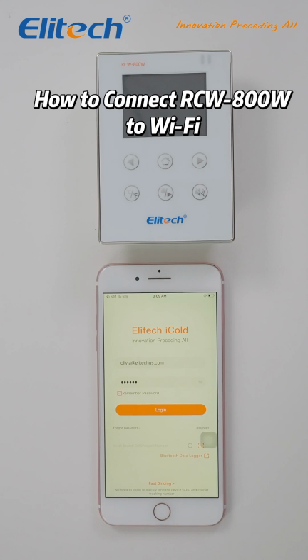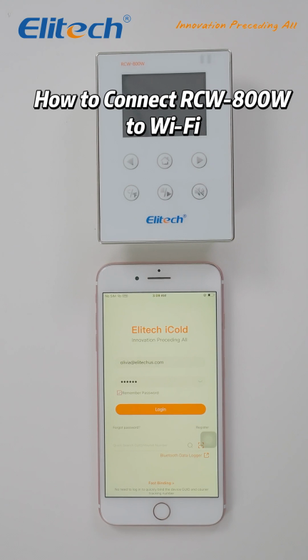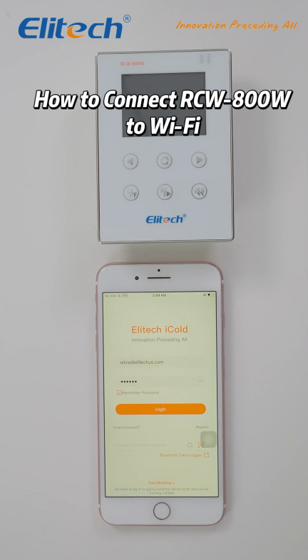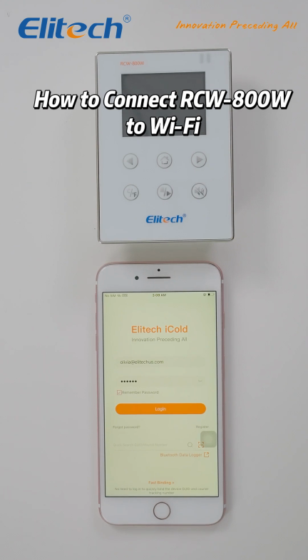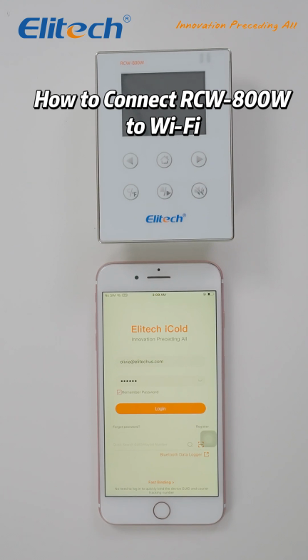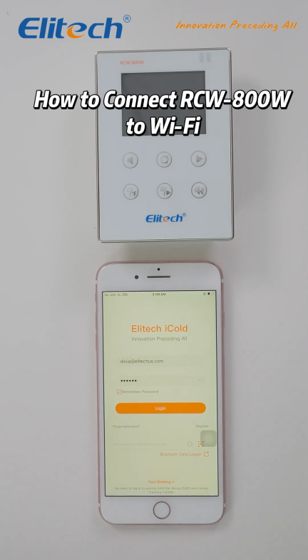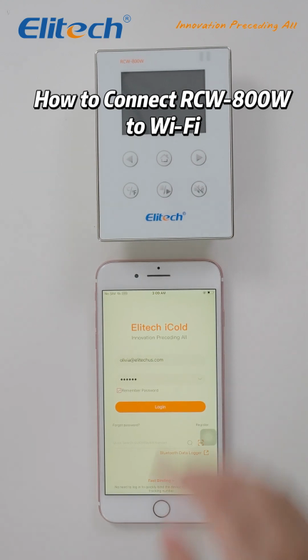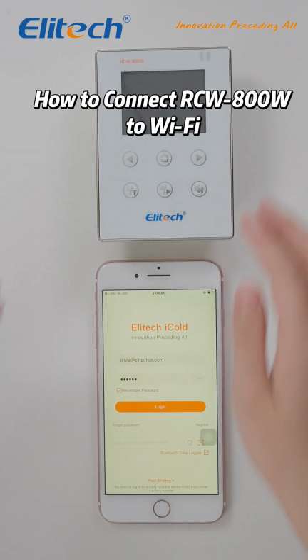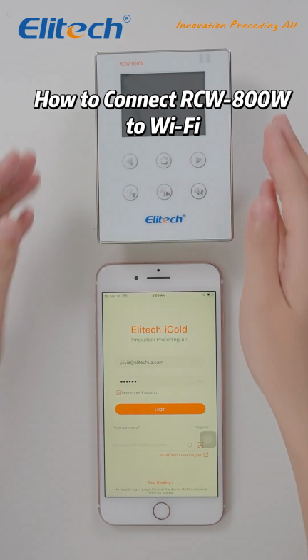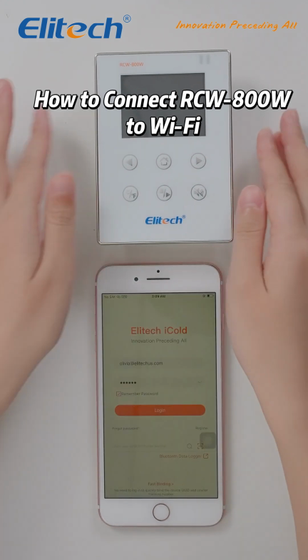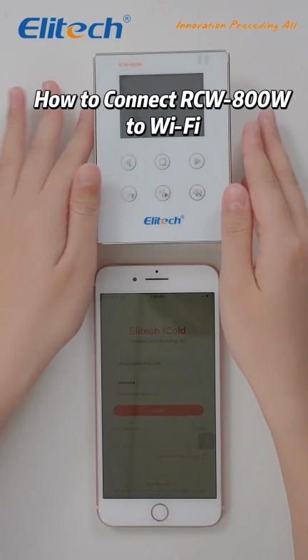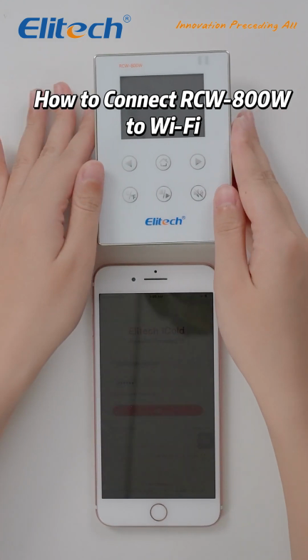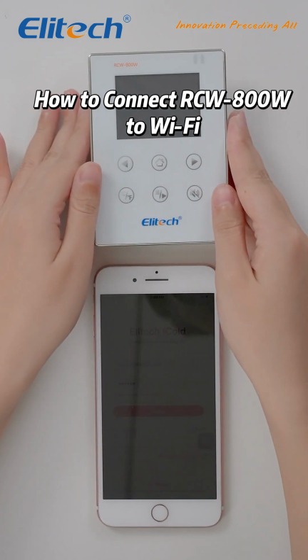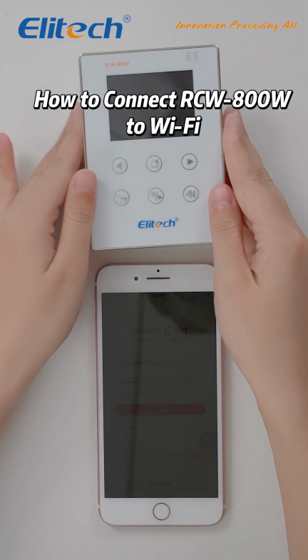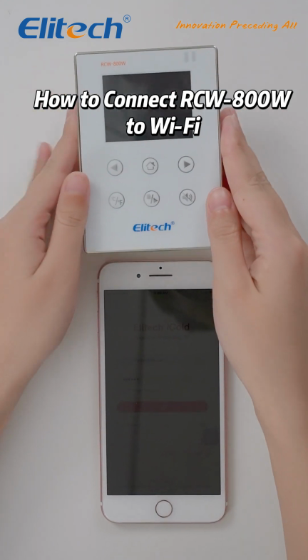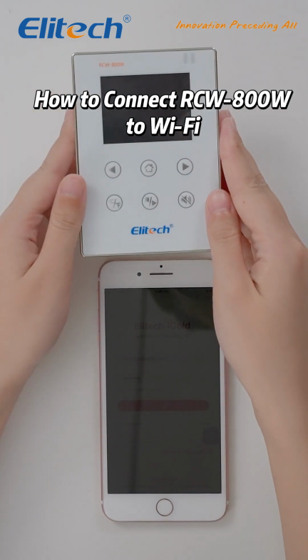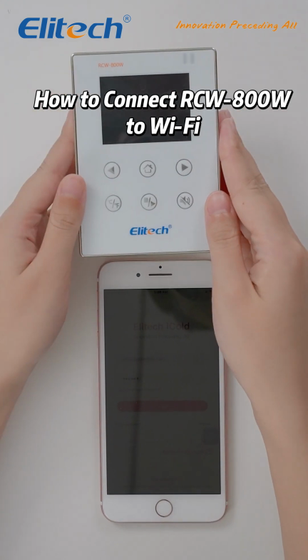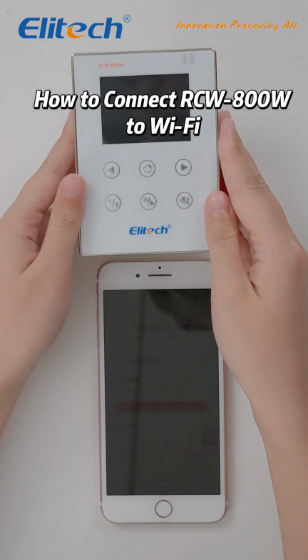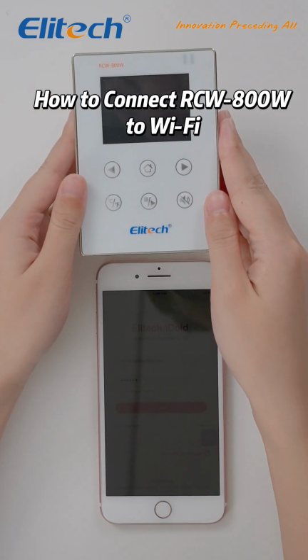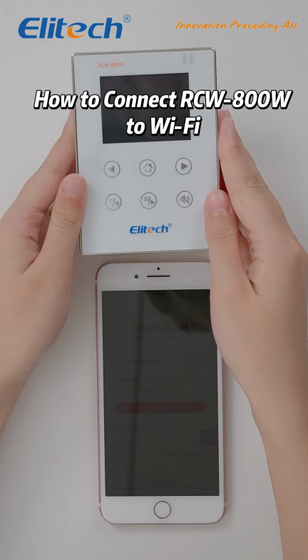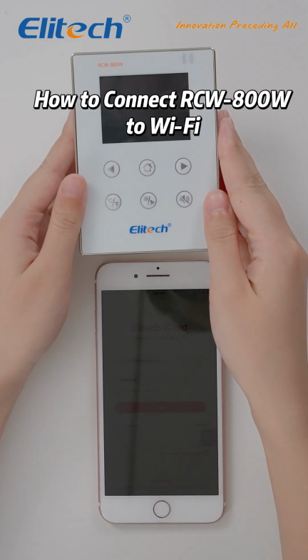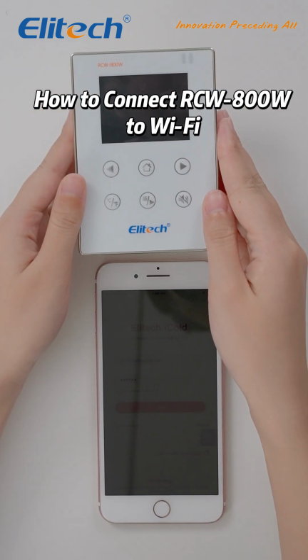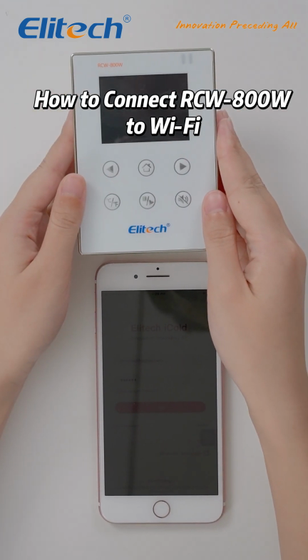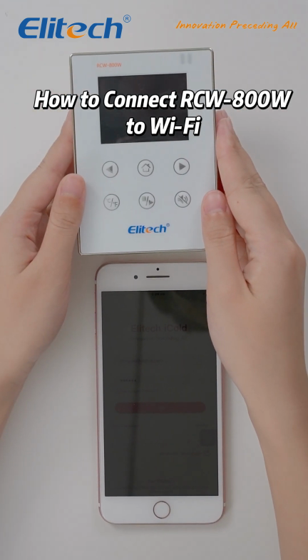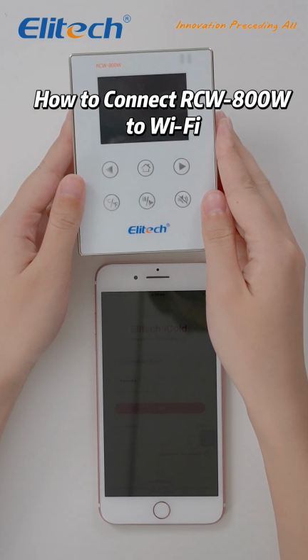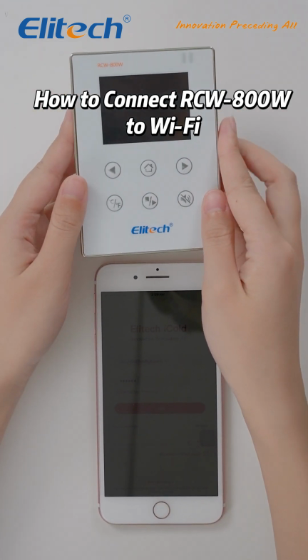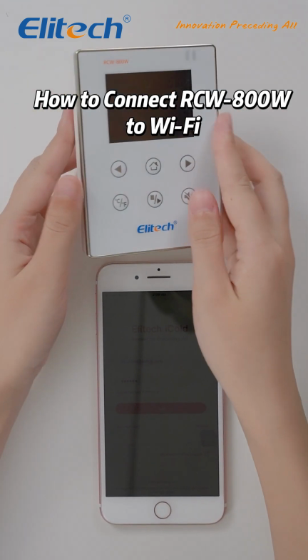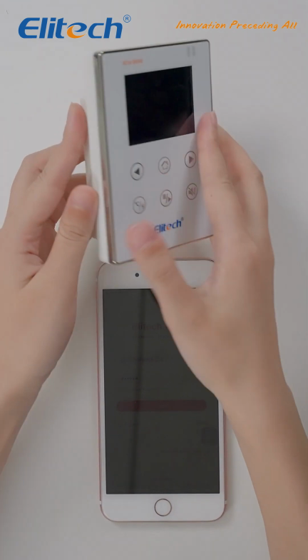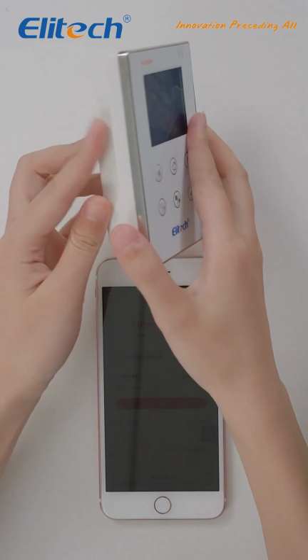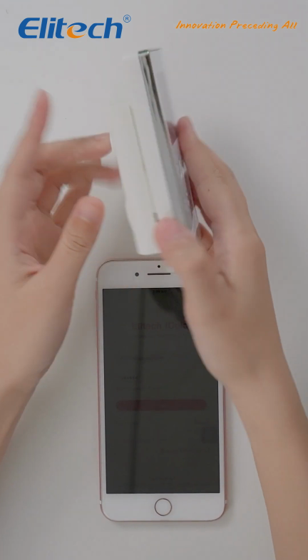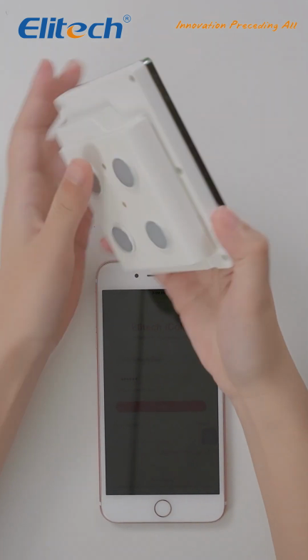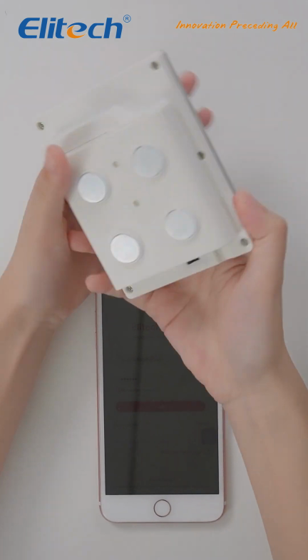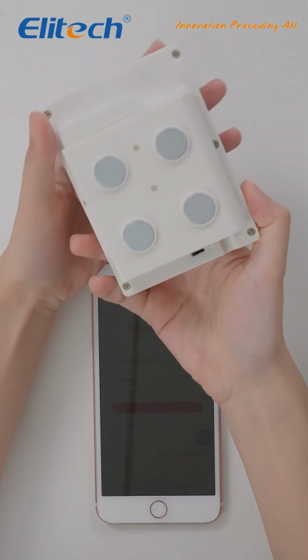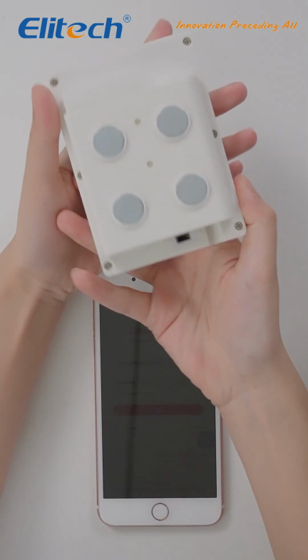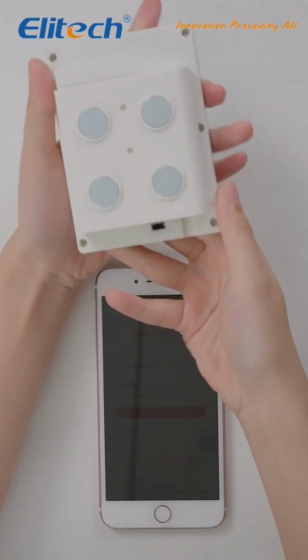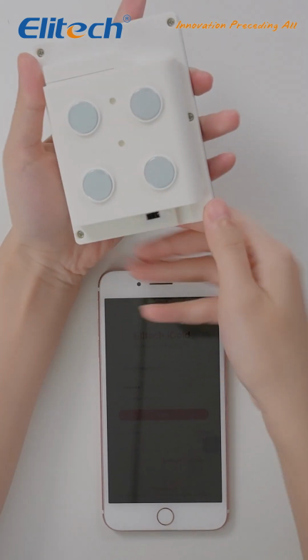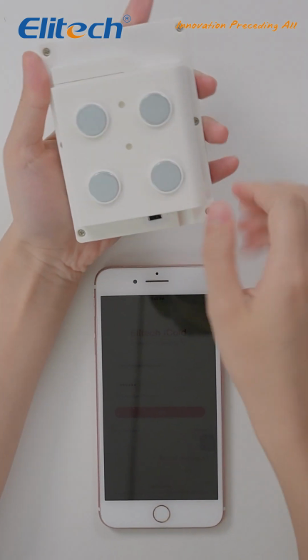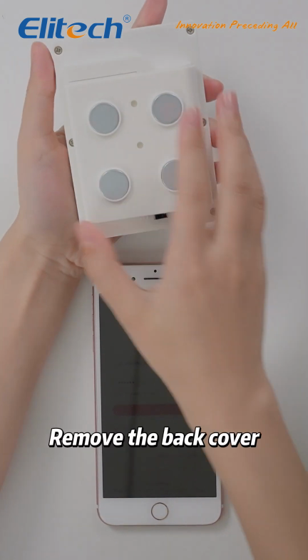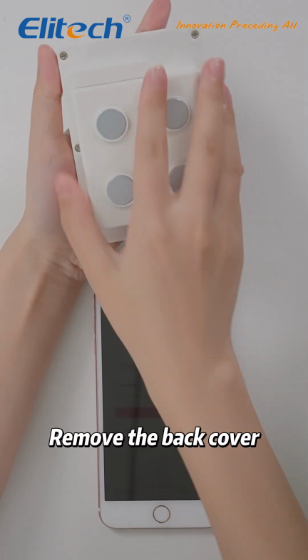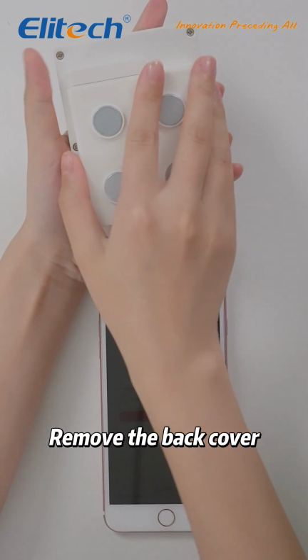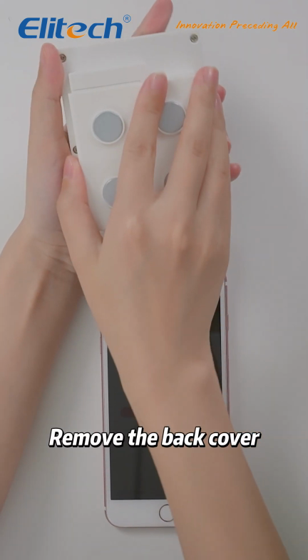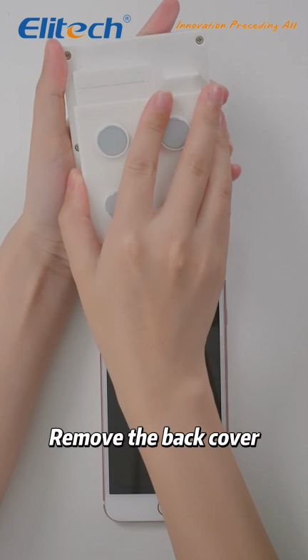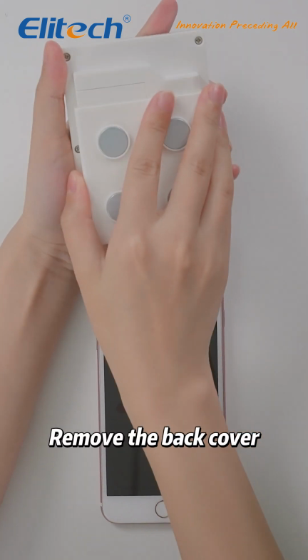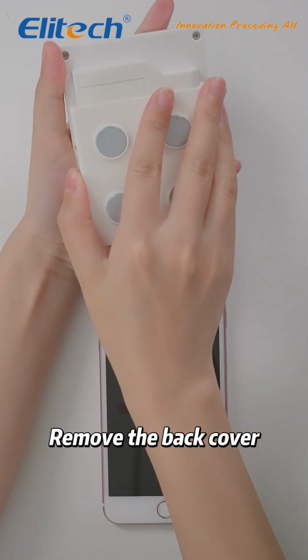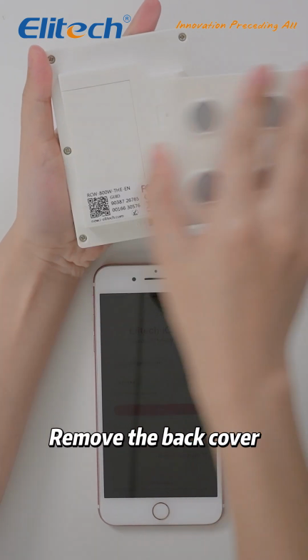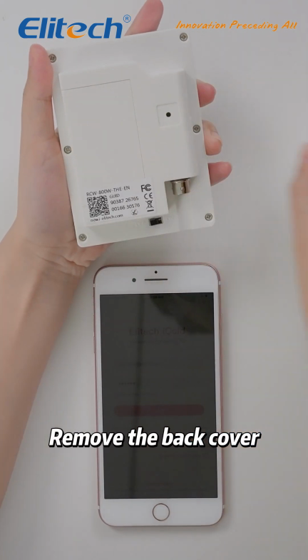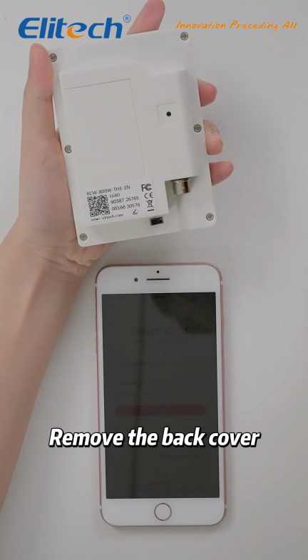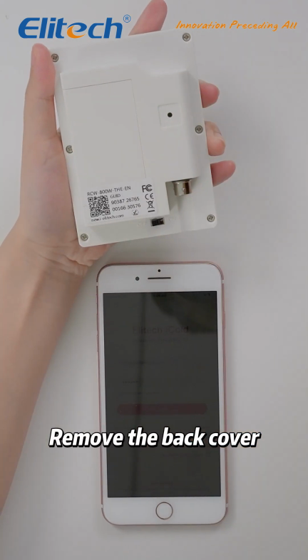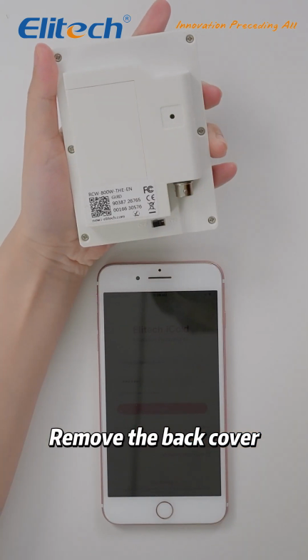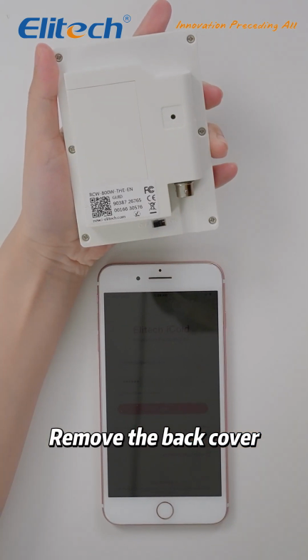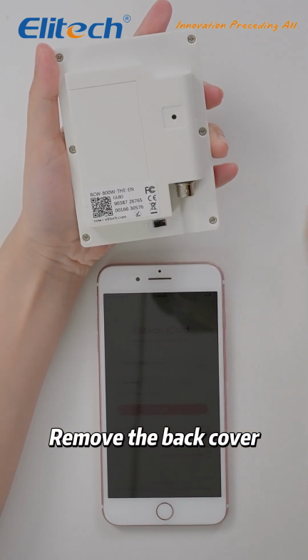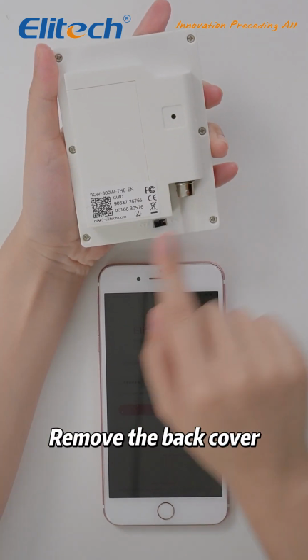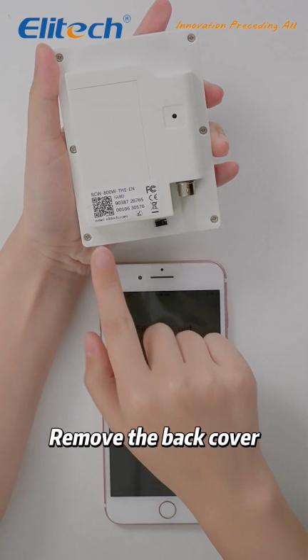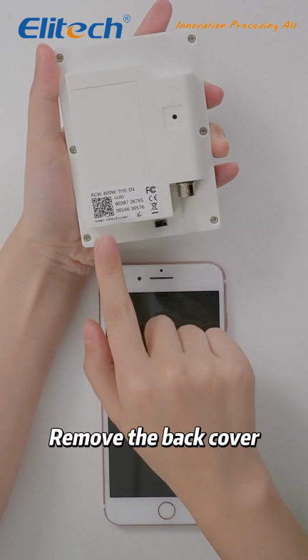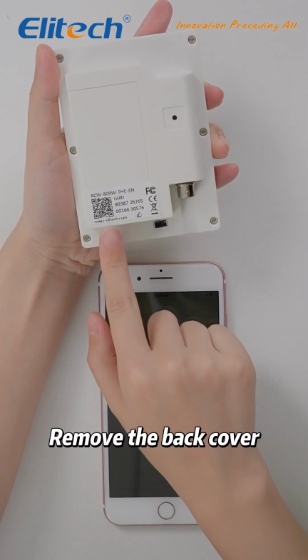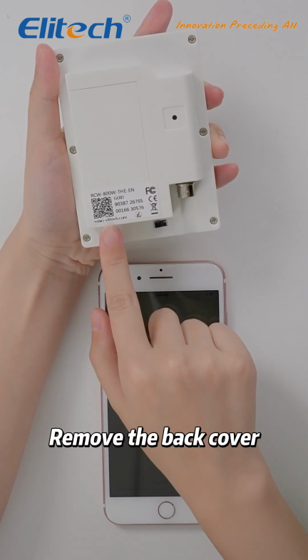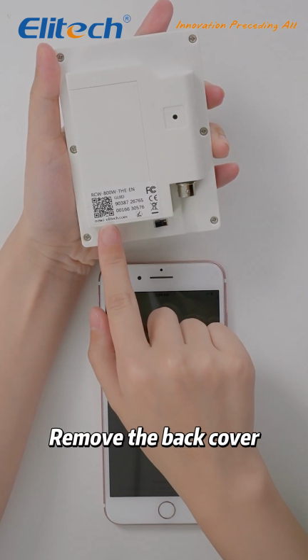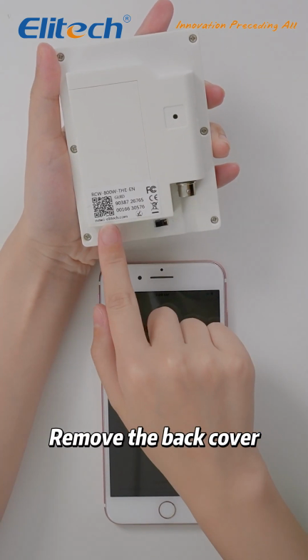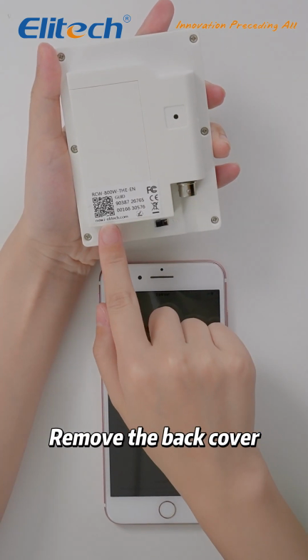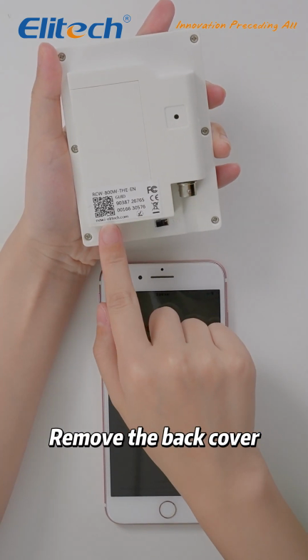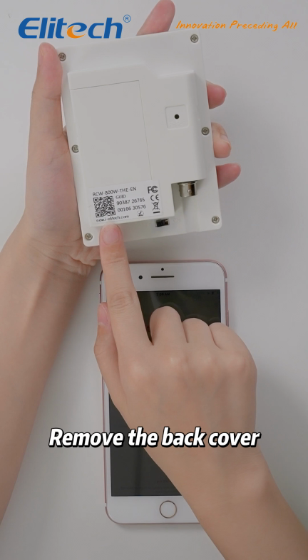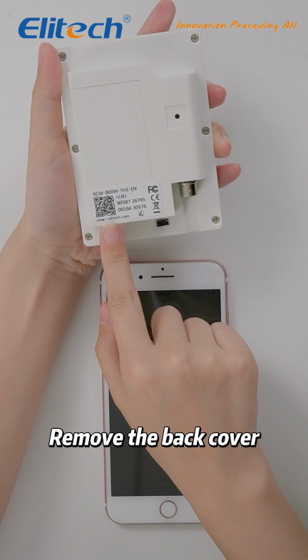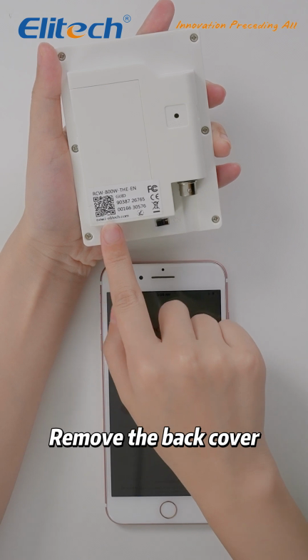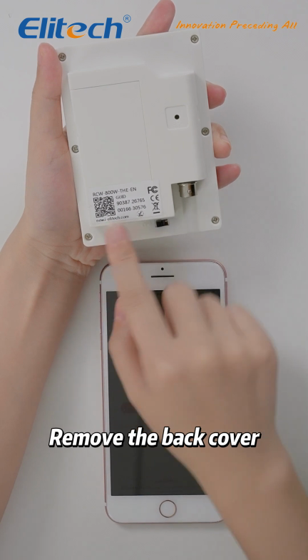We'll guide you through the process of connecting your device to Wi-Fi. First, we need to remove the back cover to reveal the product label.